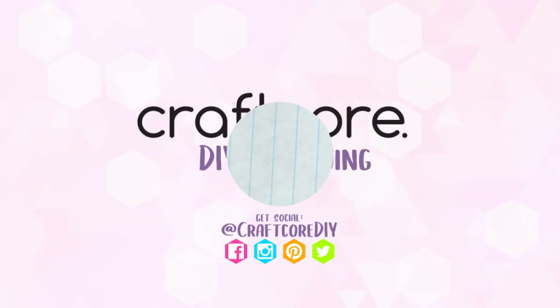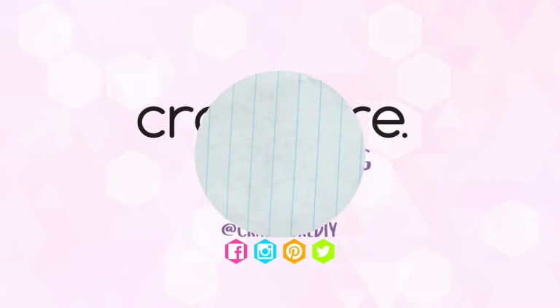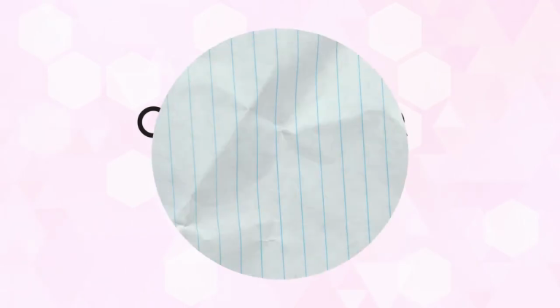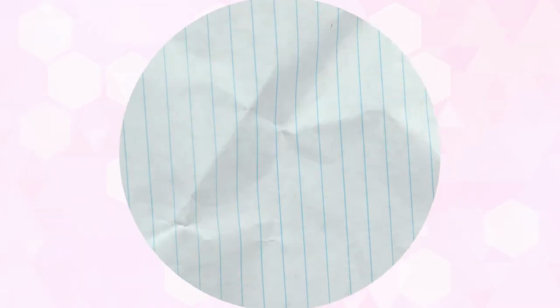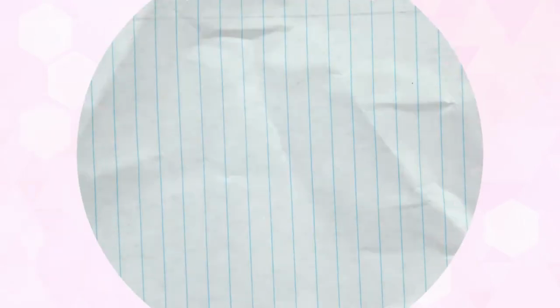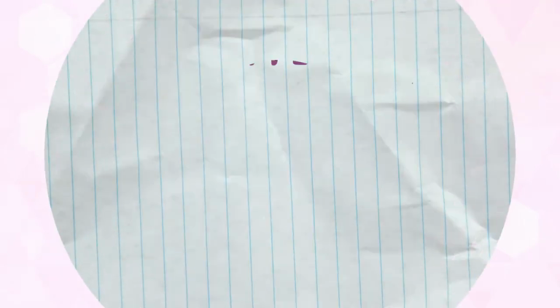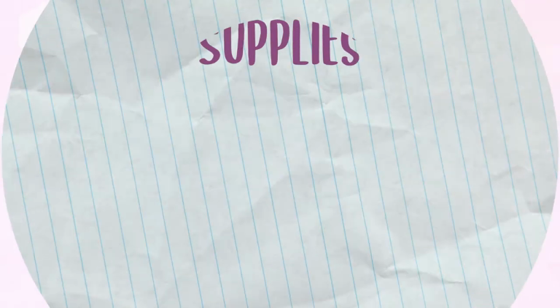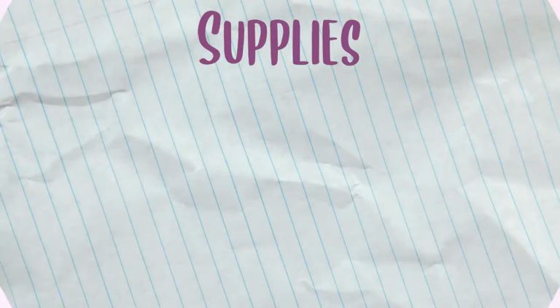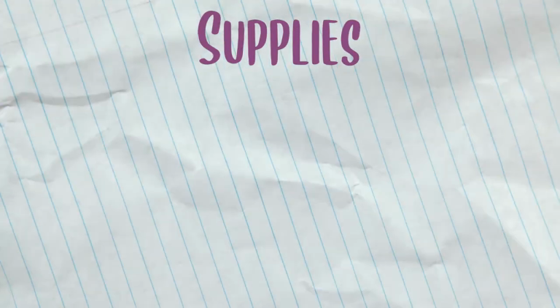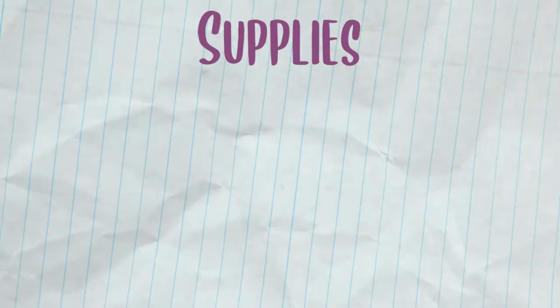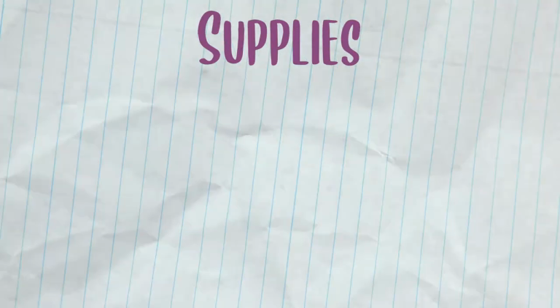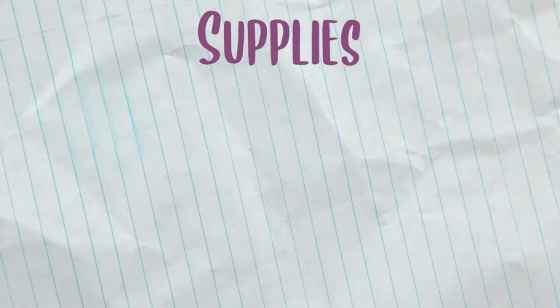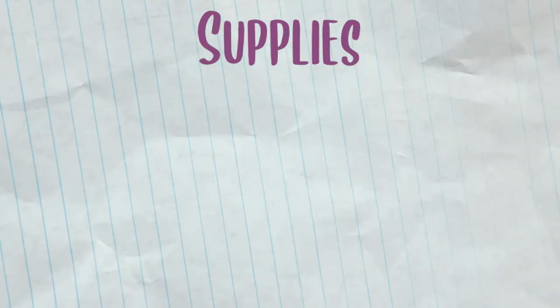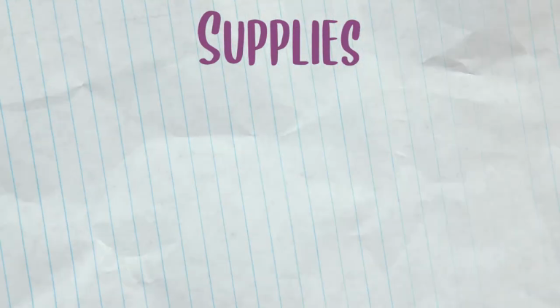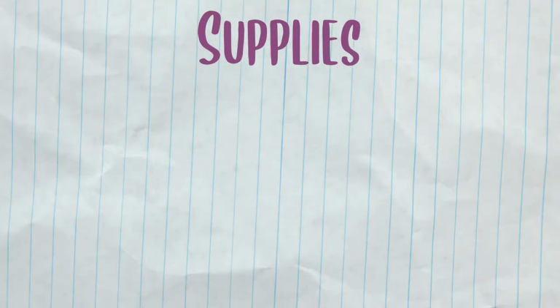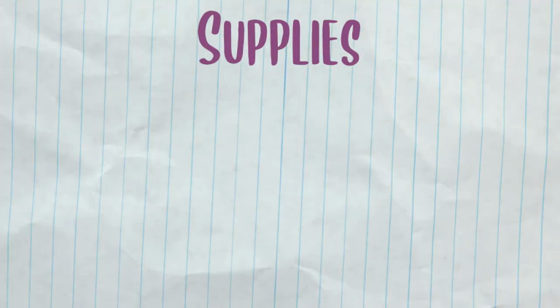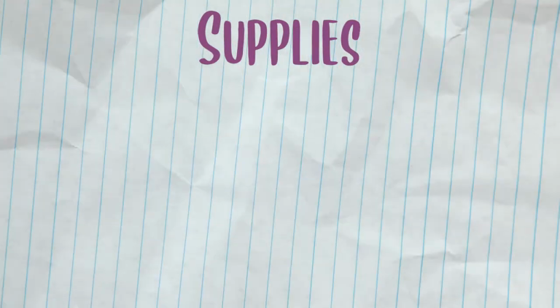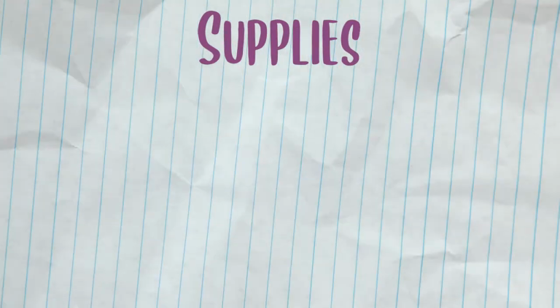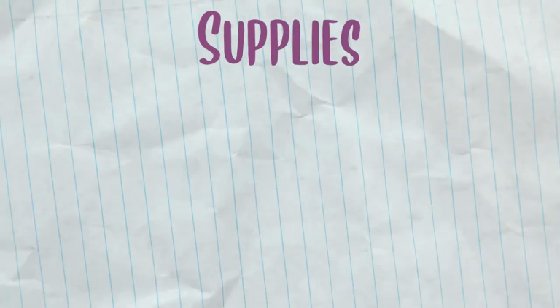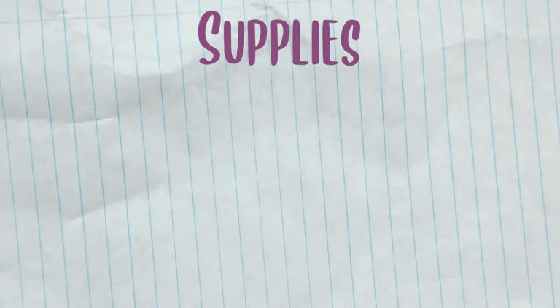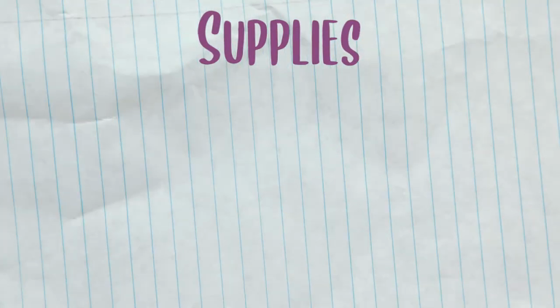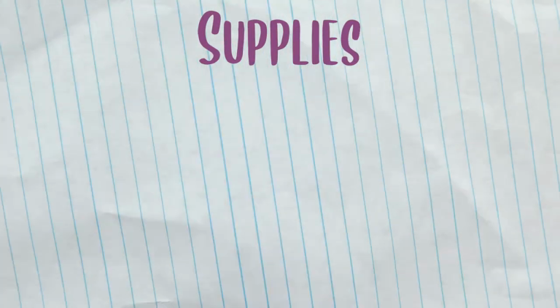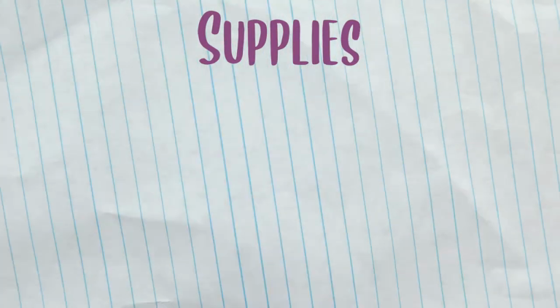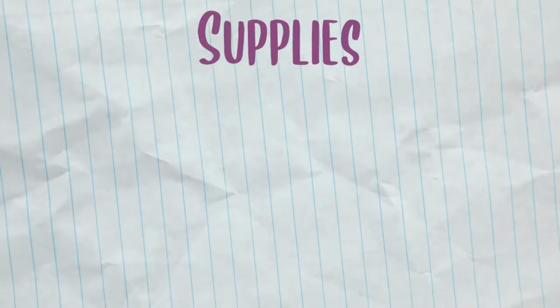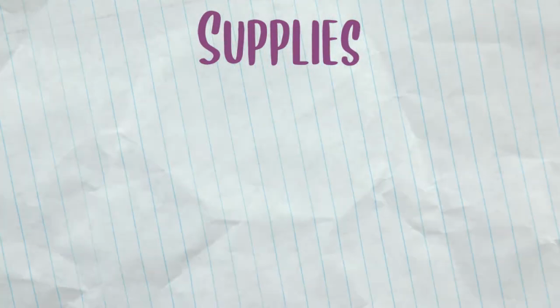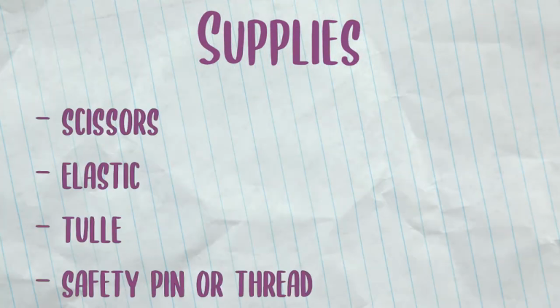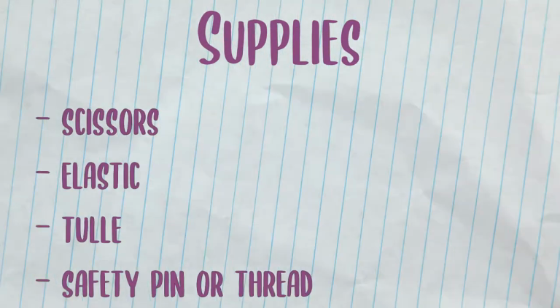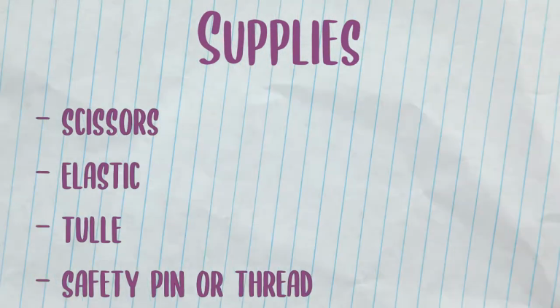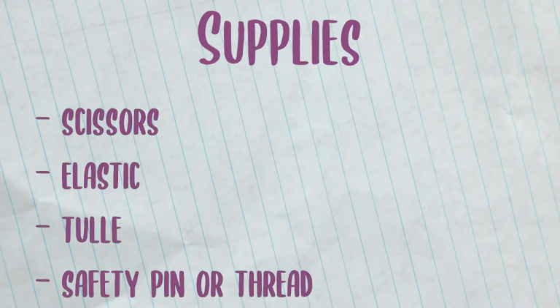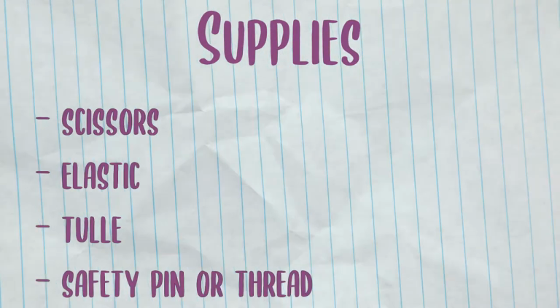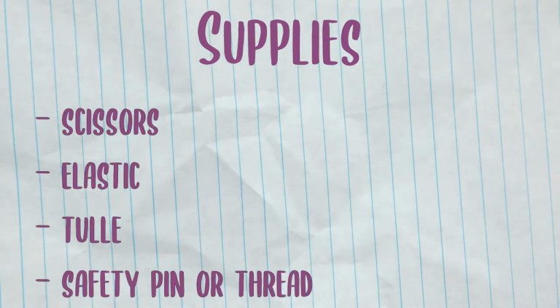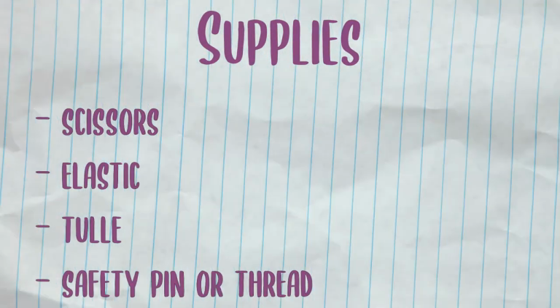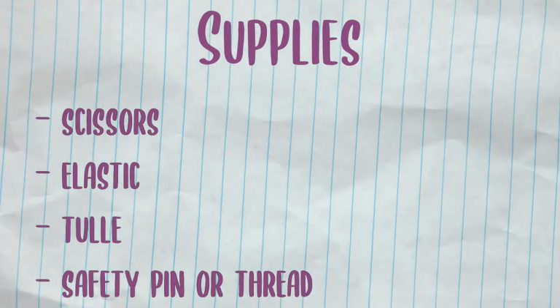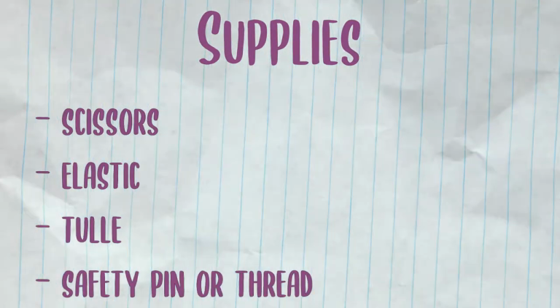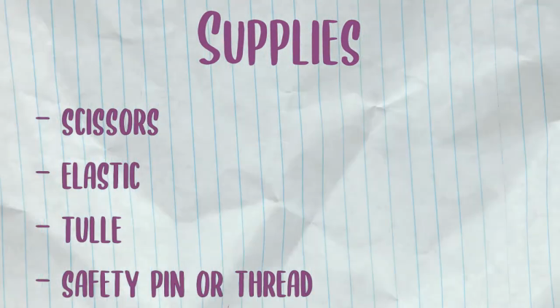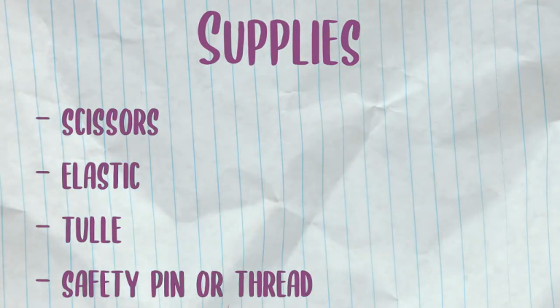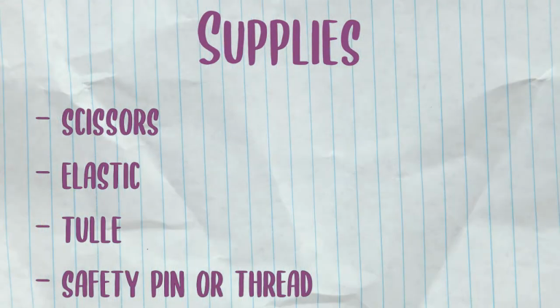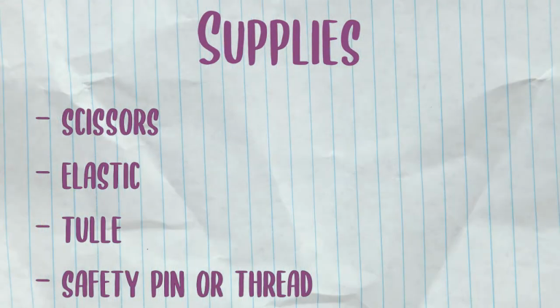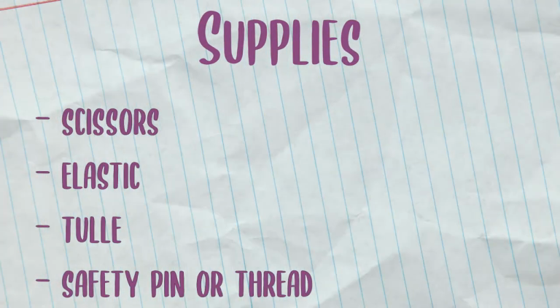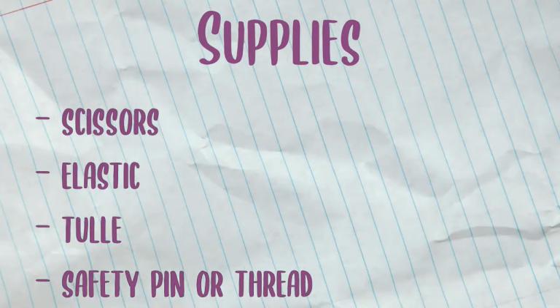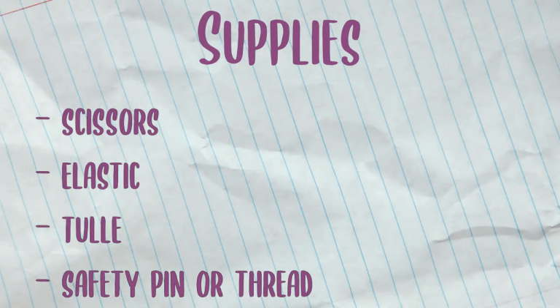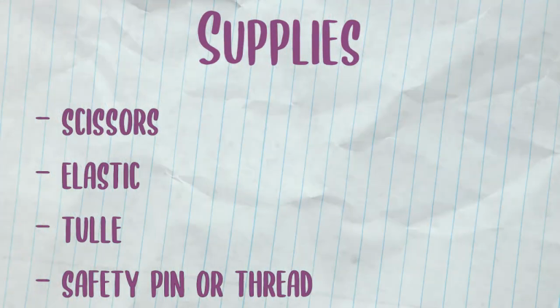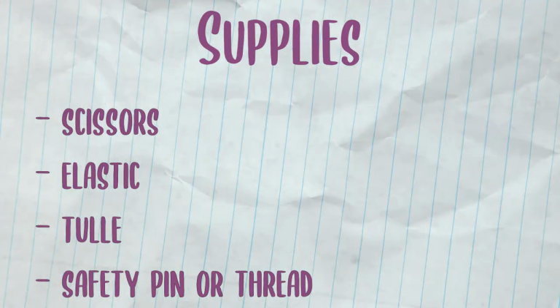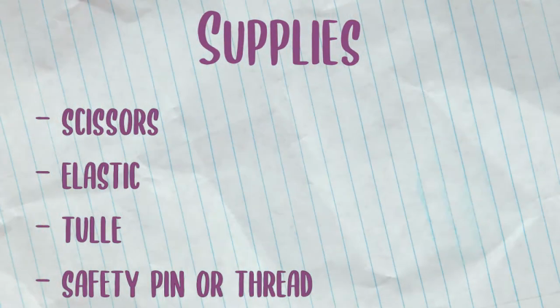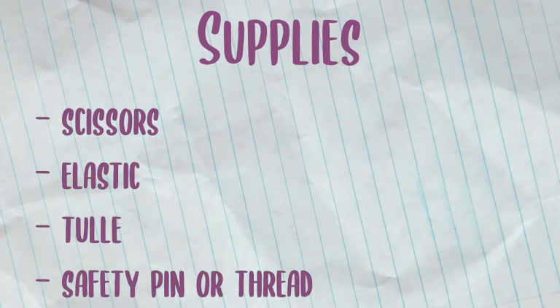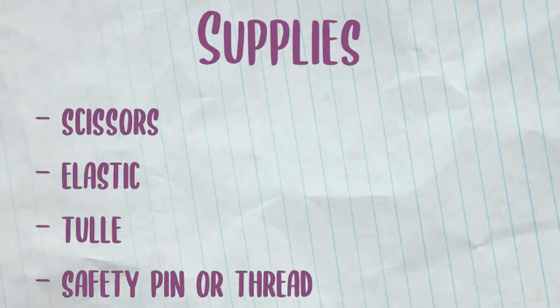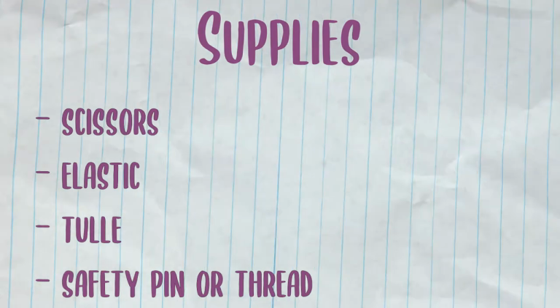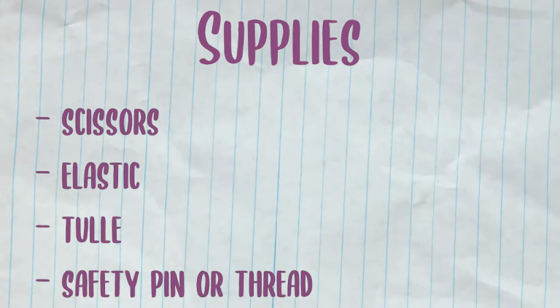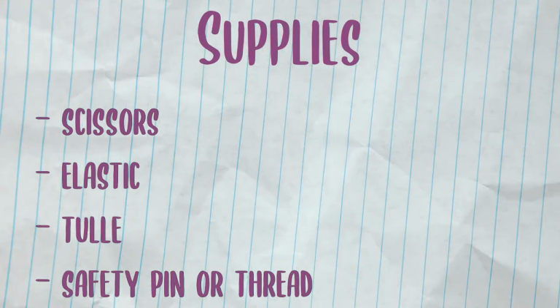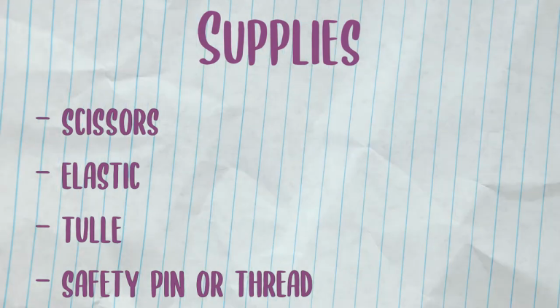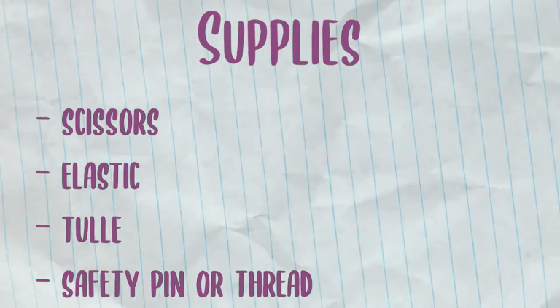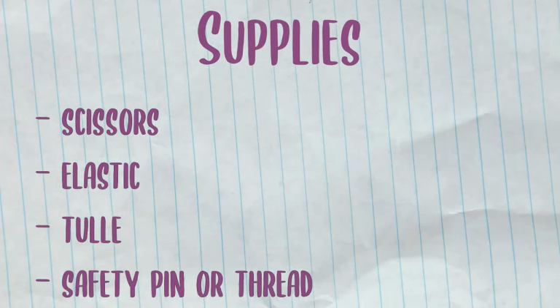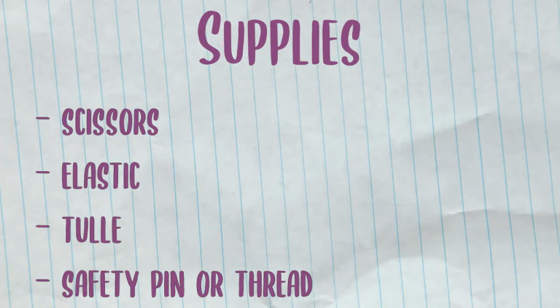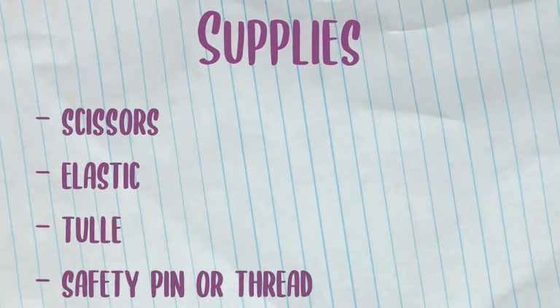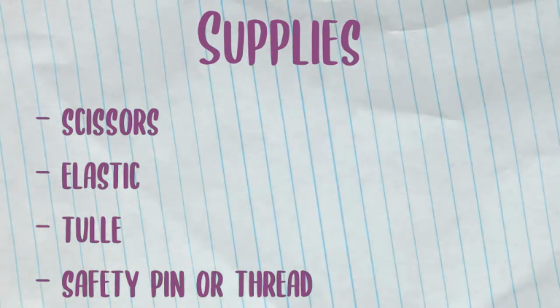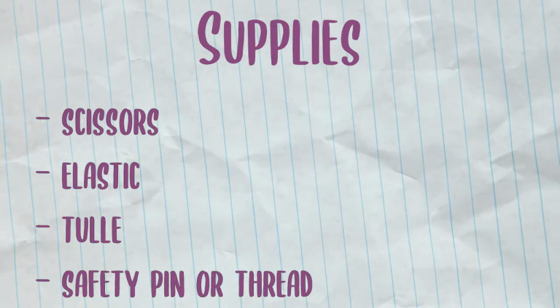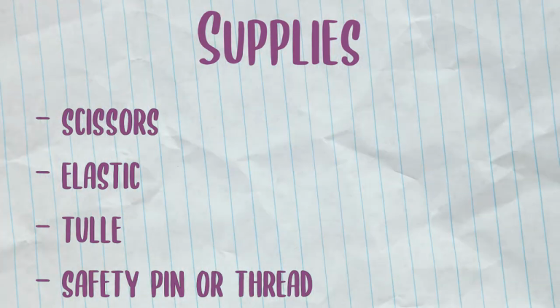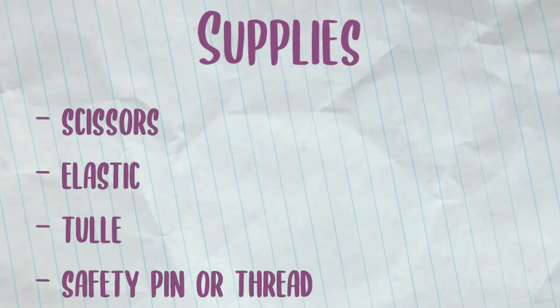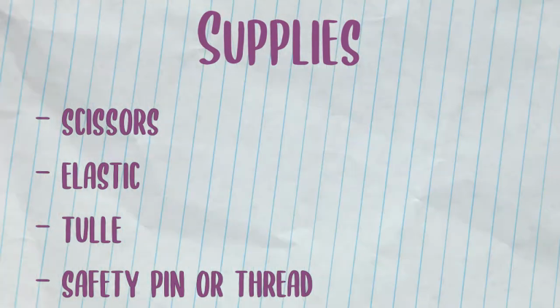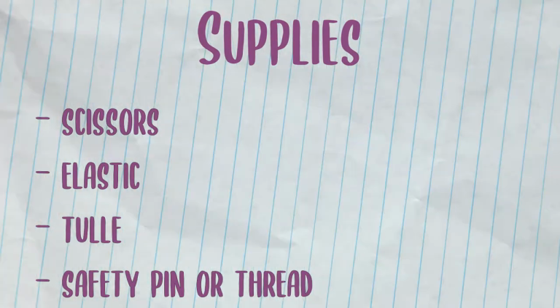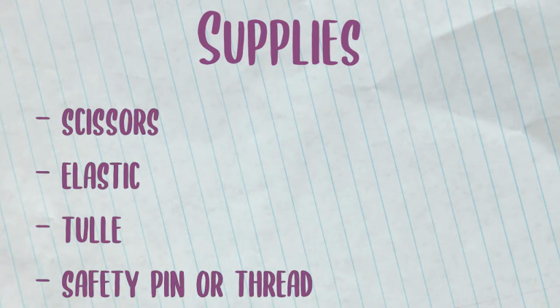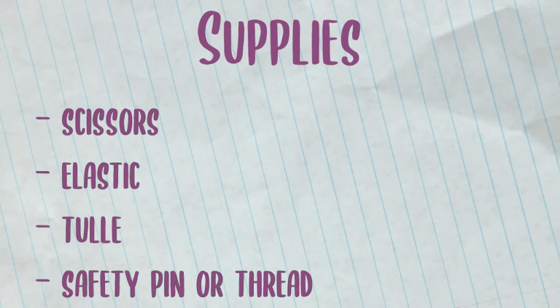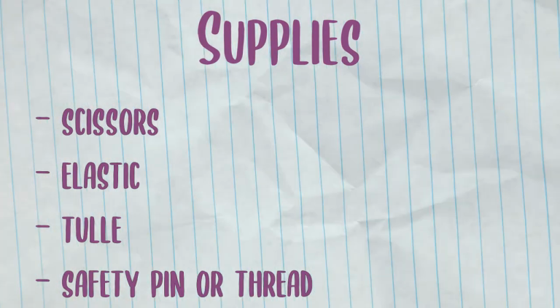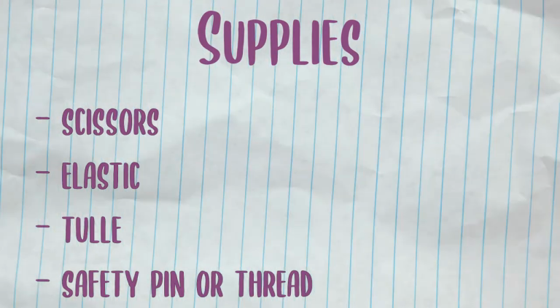This project comes together fast with just a few items: scissors, elastic, tulle, and either a single safety pin or thread.